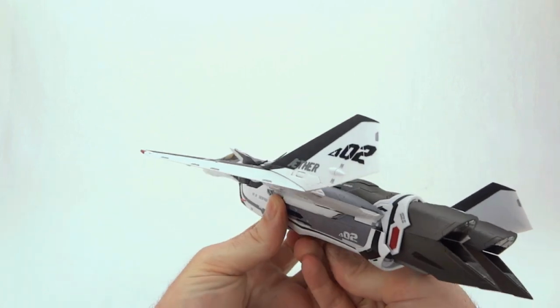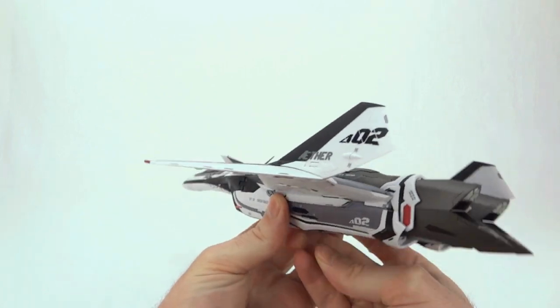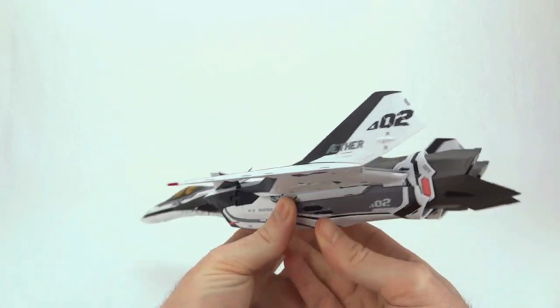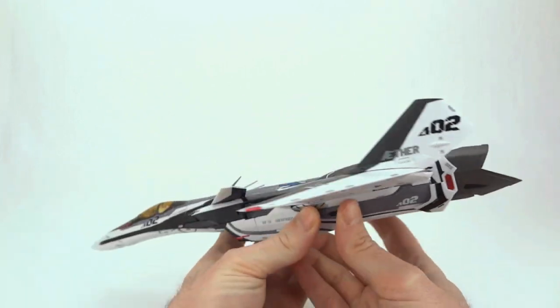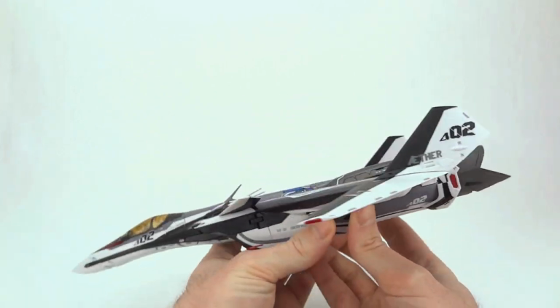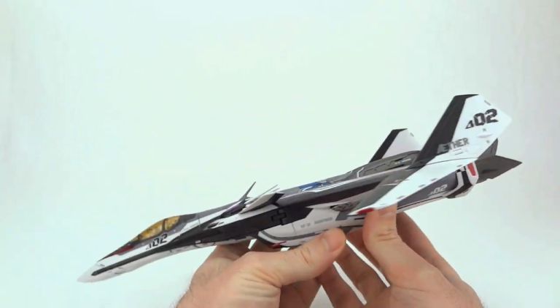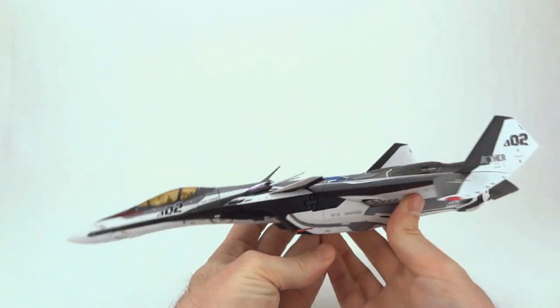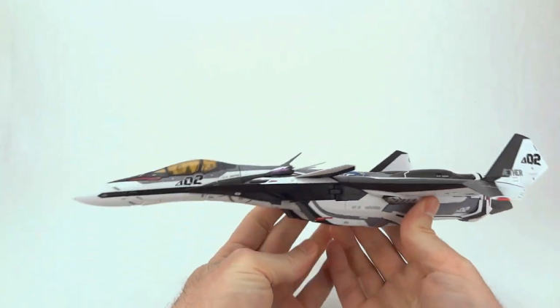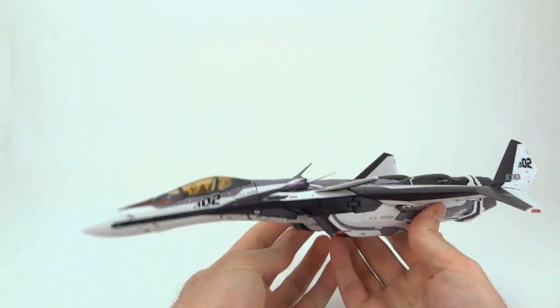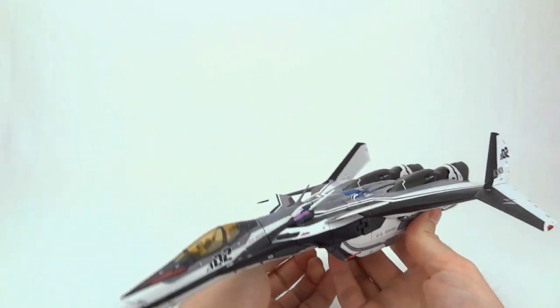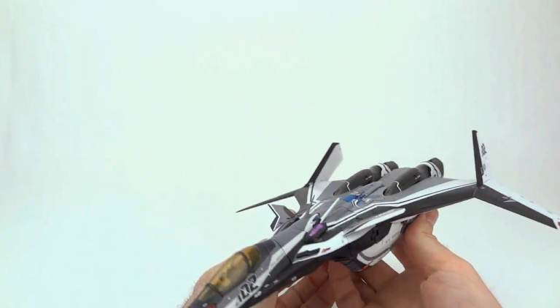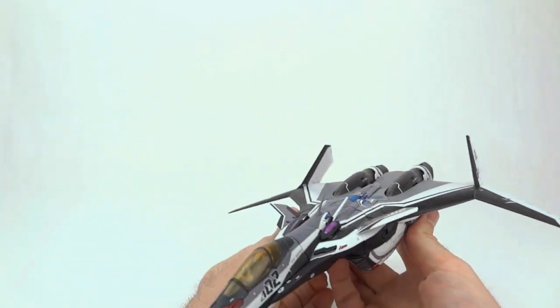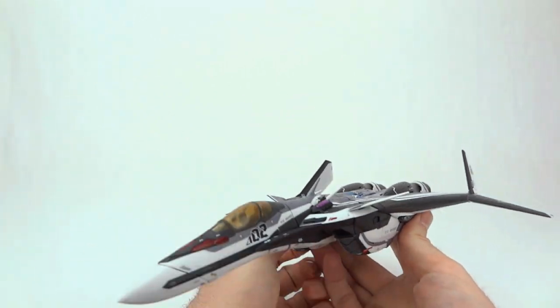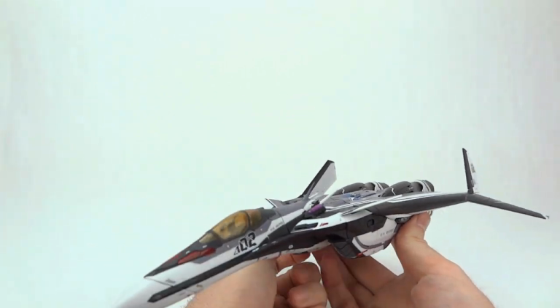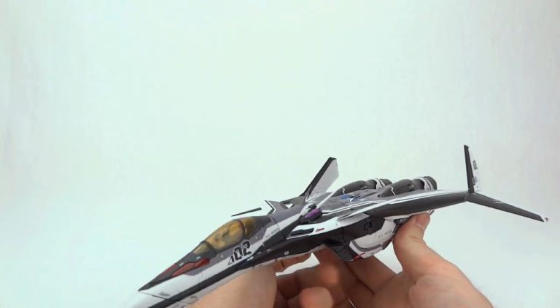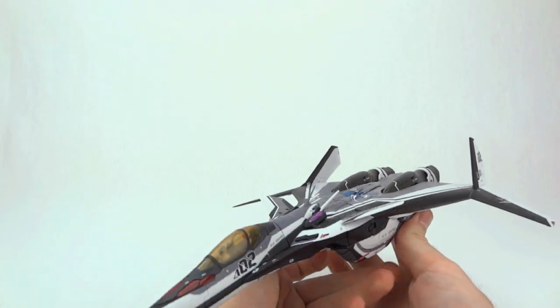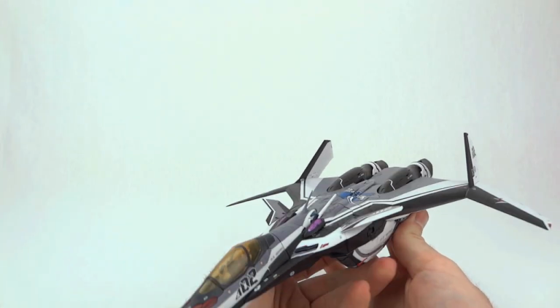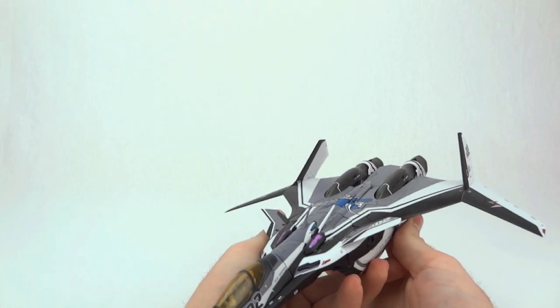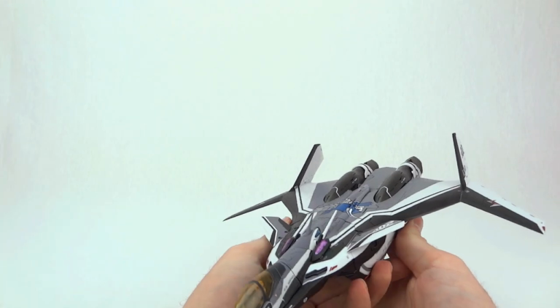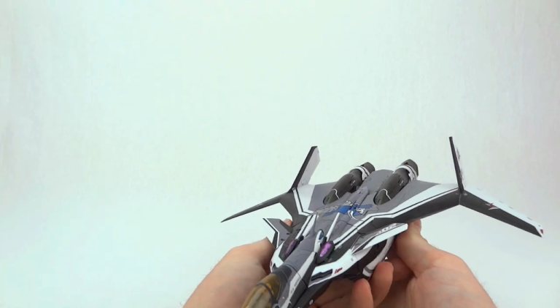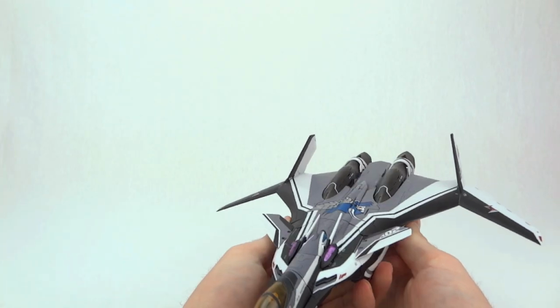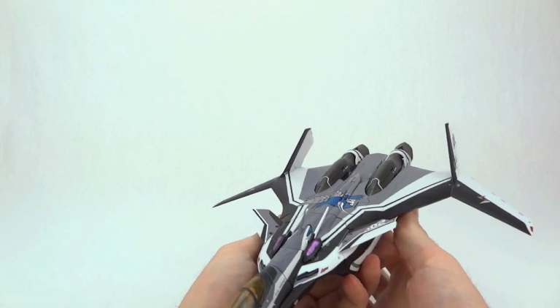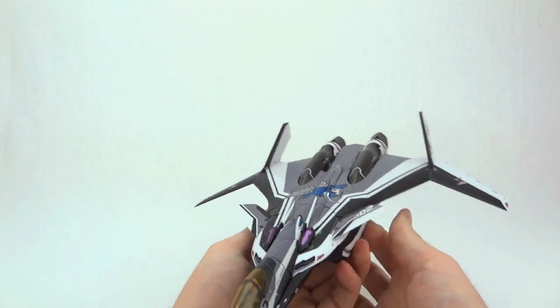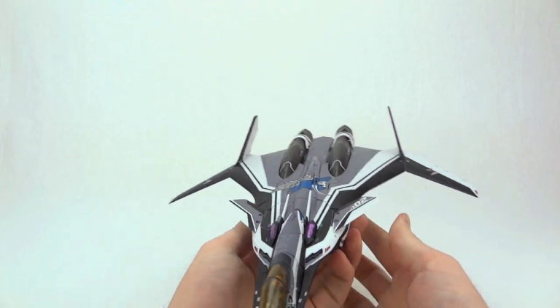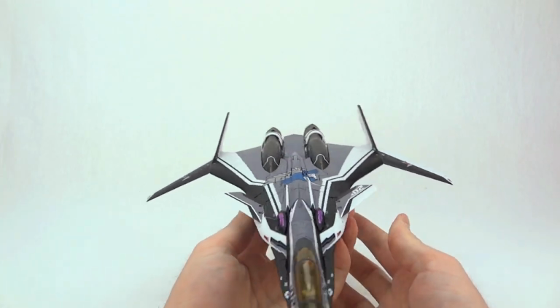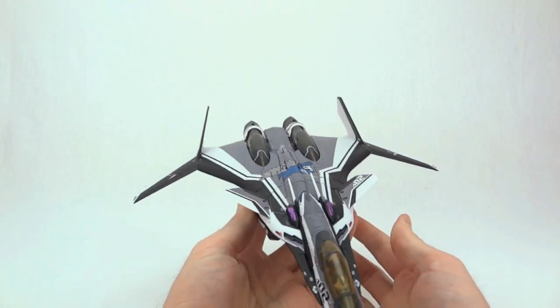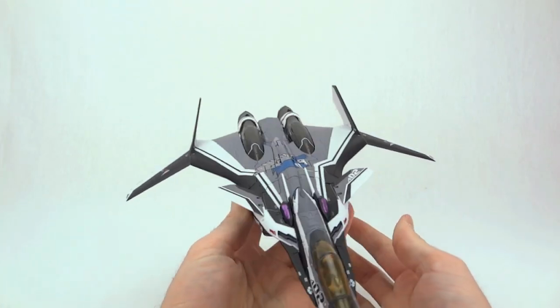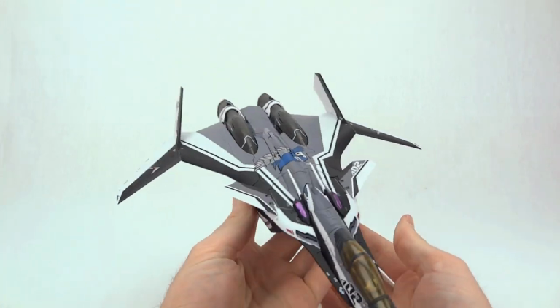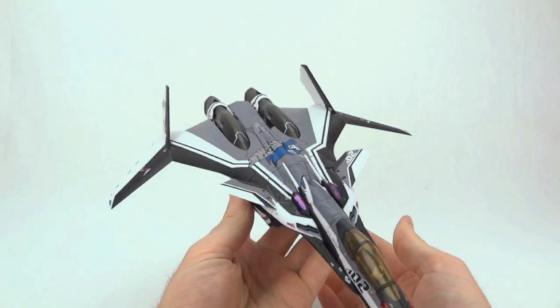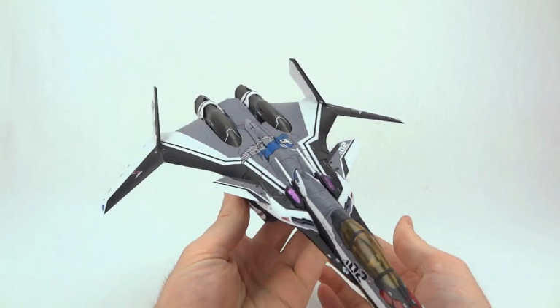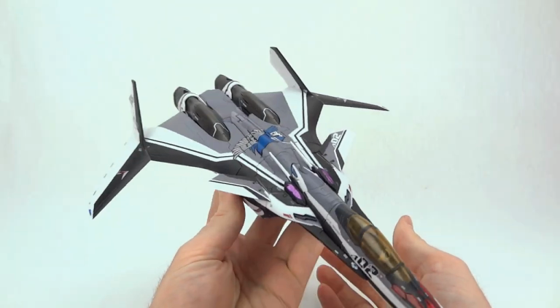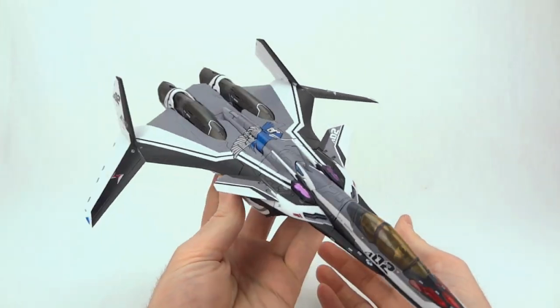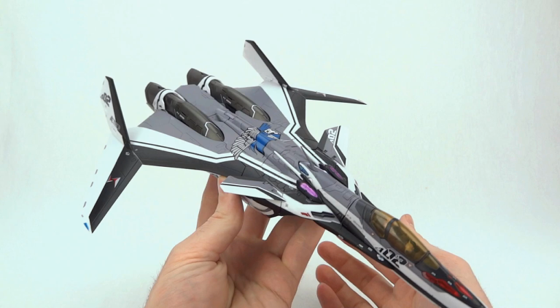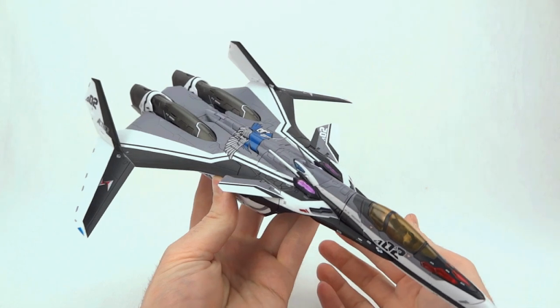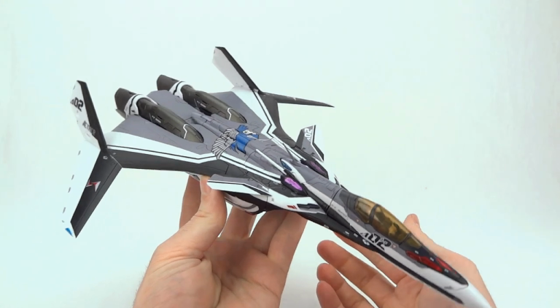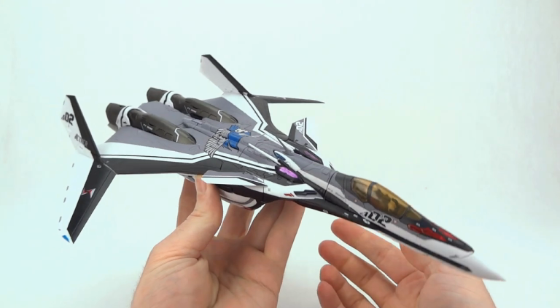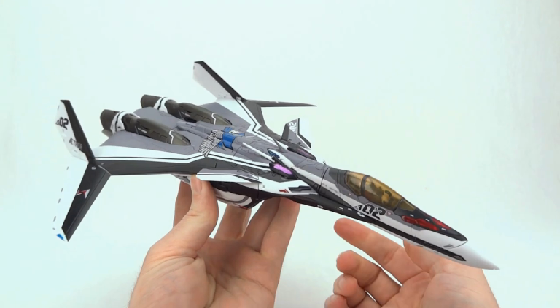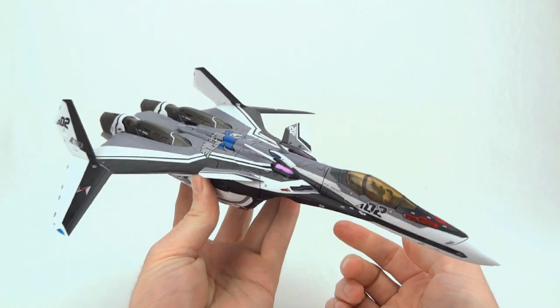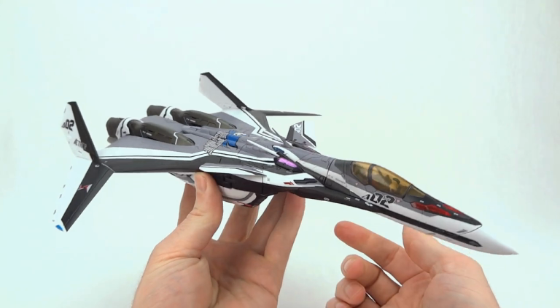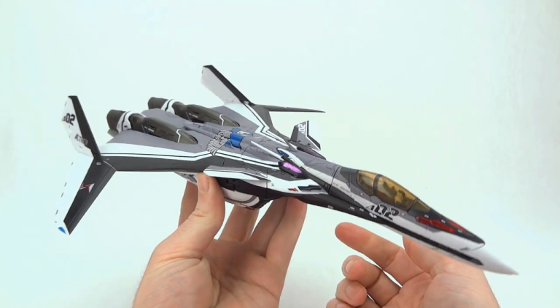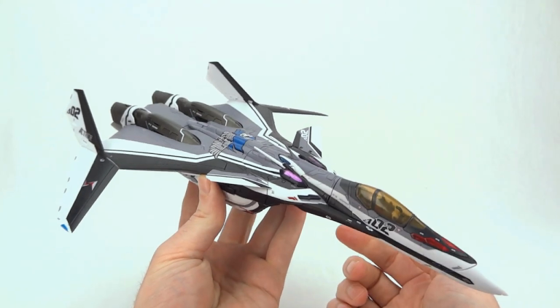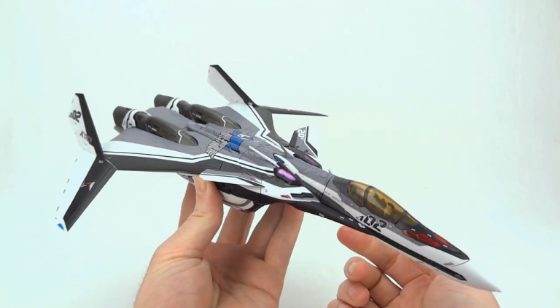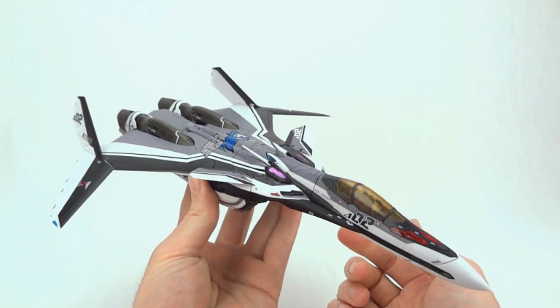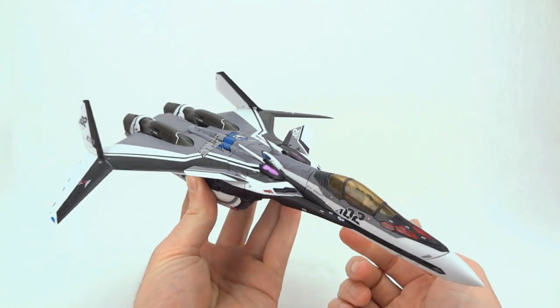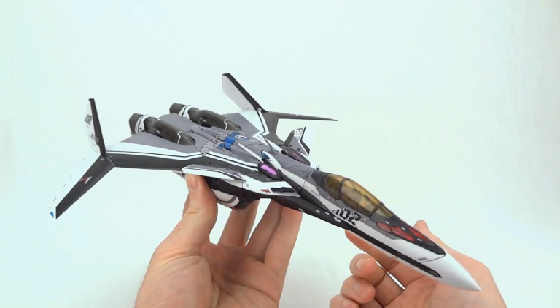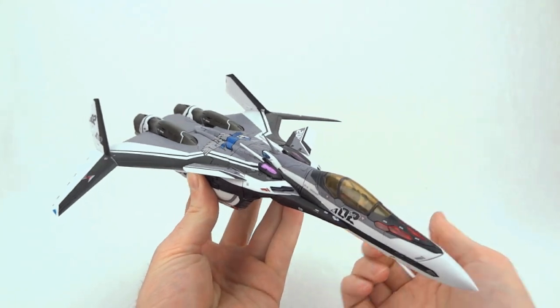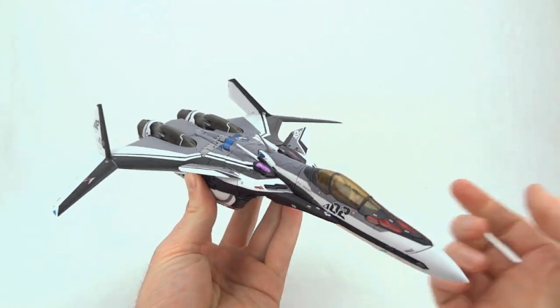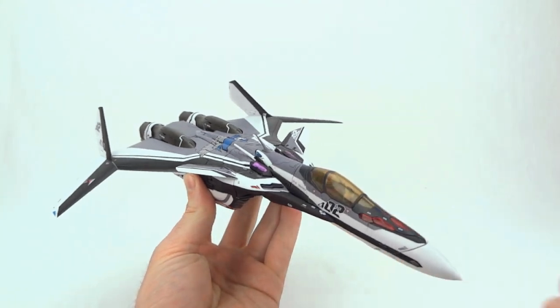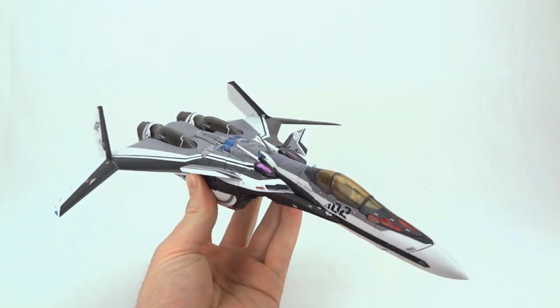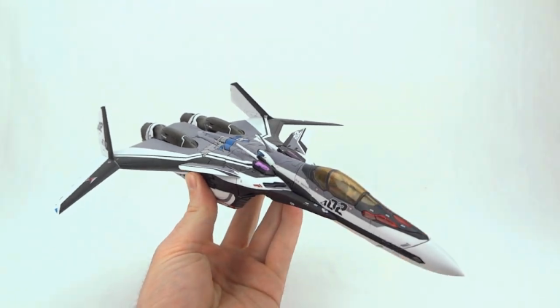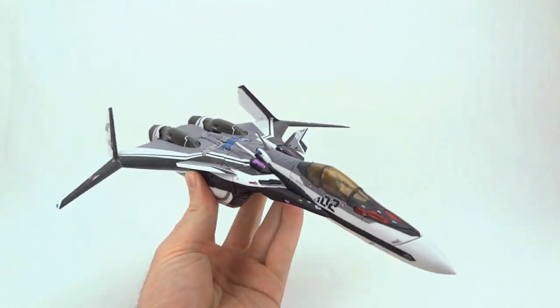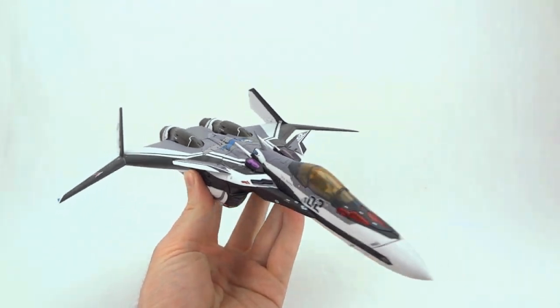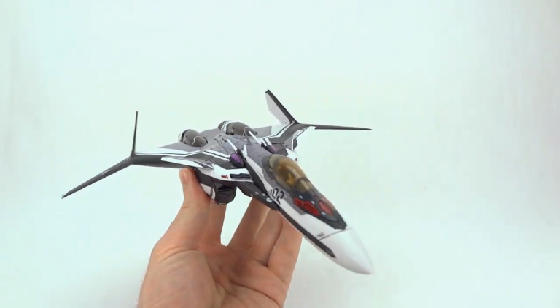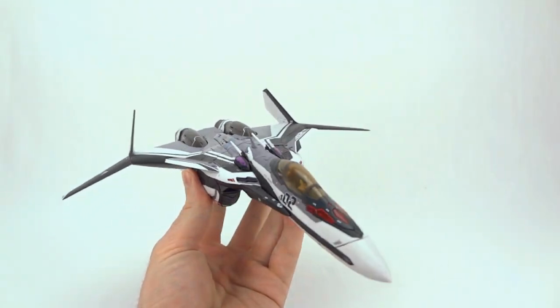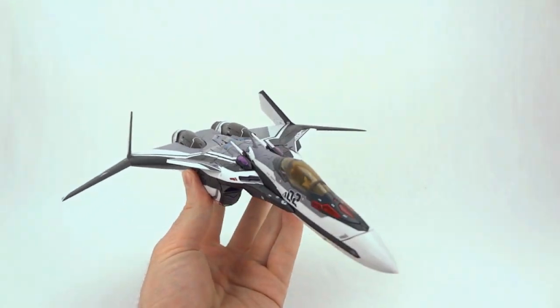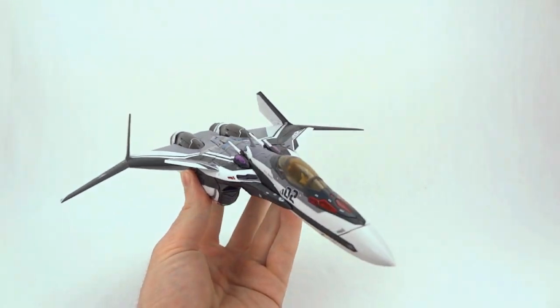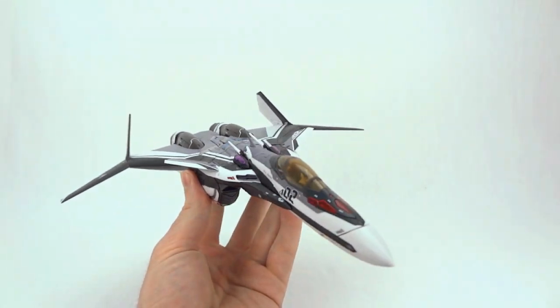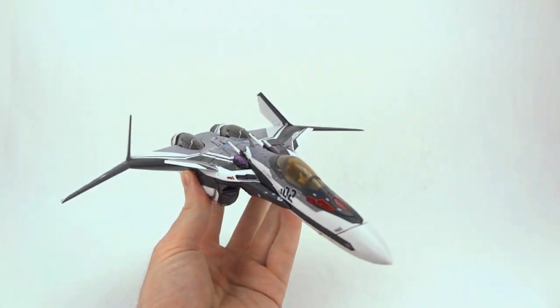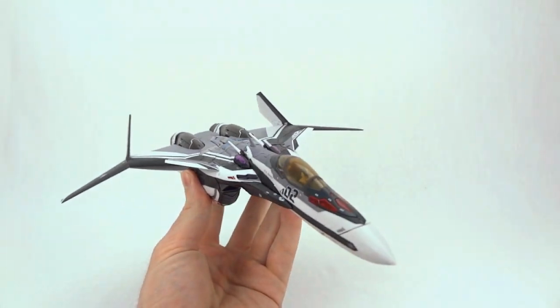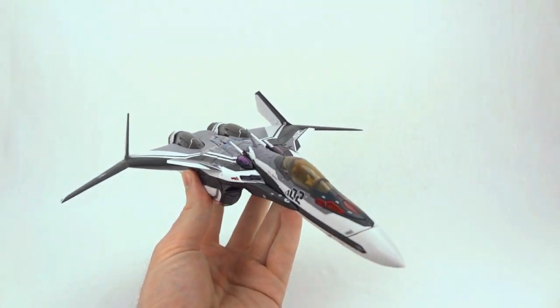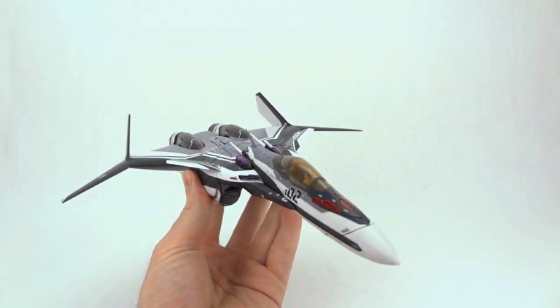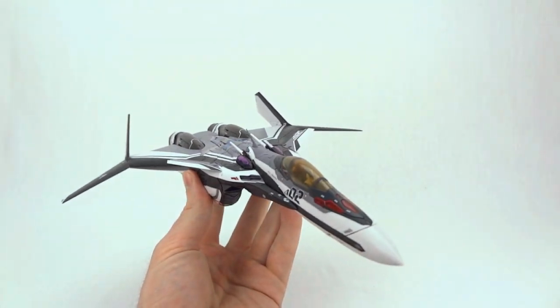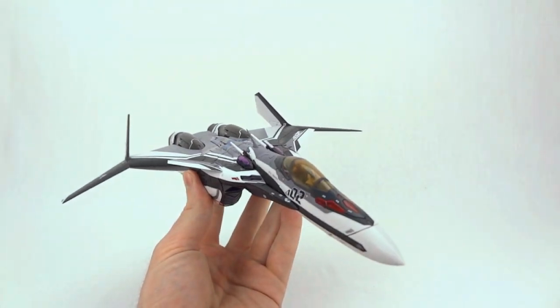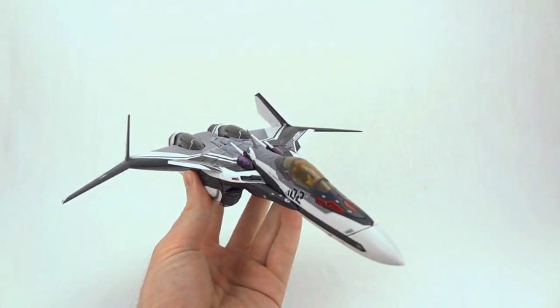Check out anymoon.com for the full article and full review. And as always, thanks for watching!